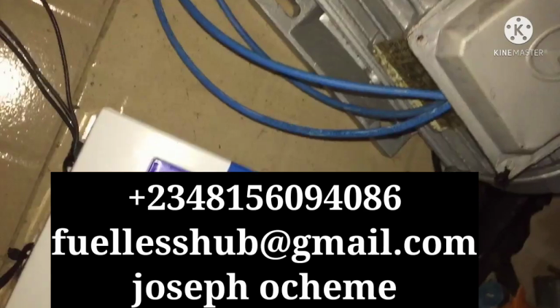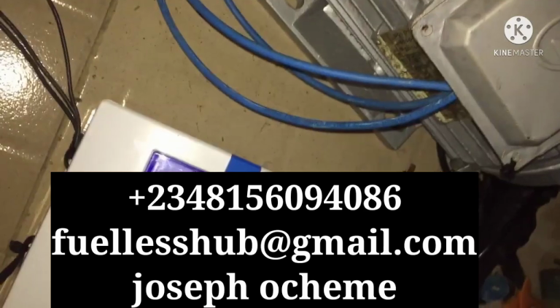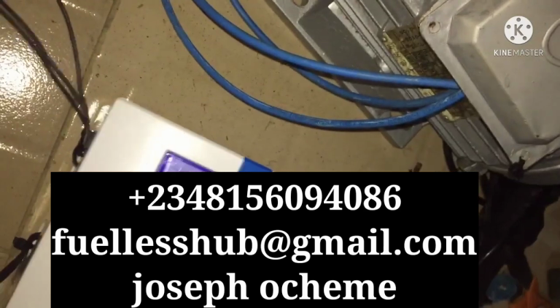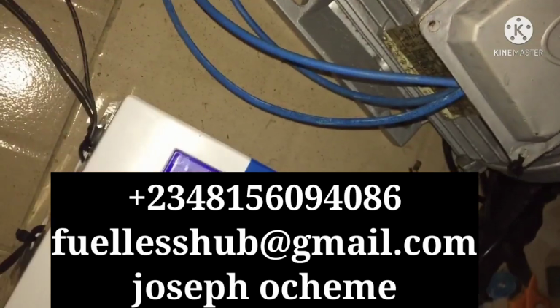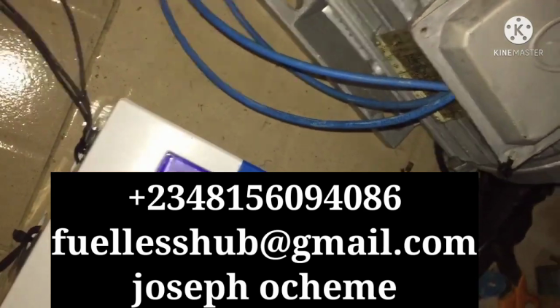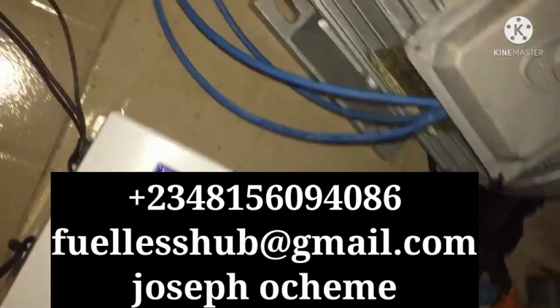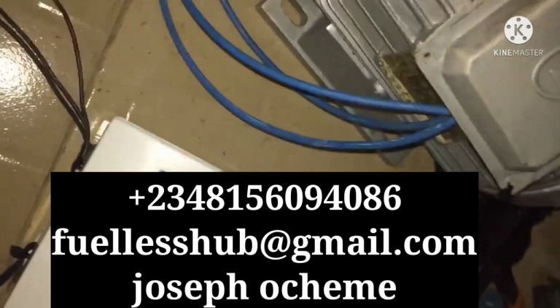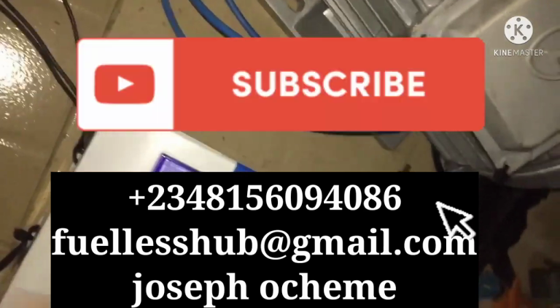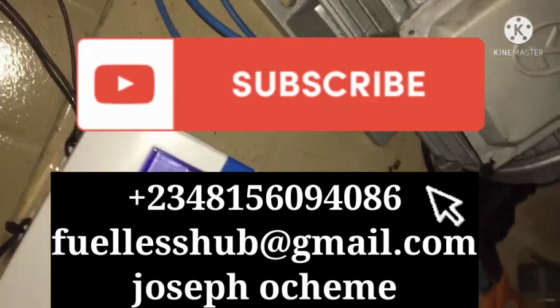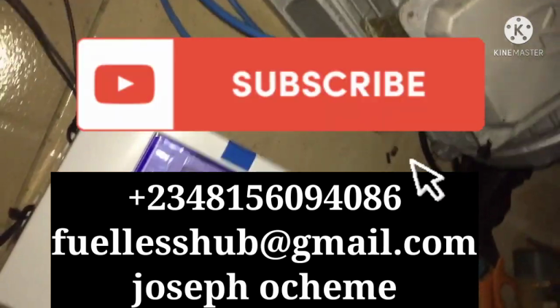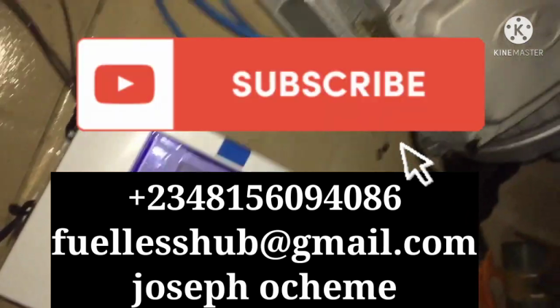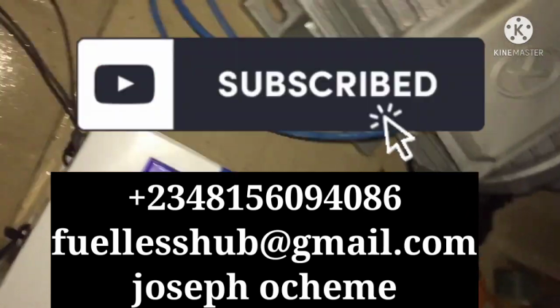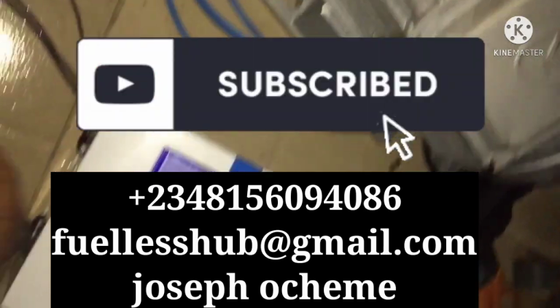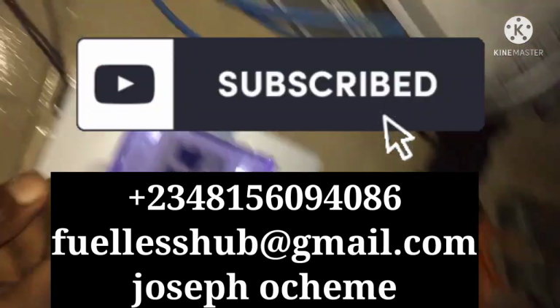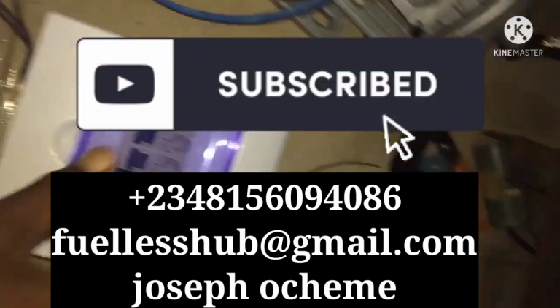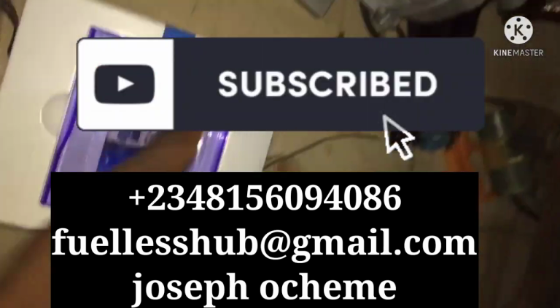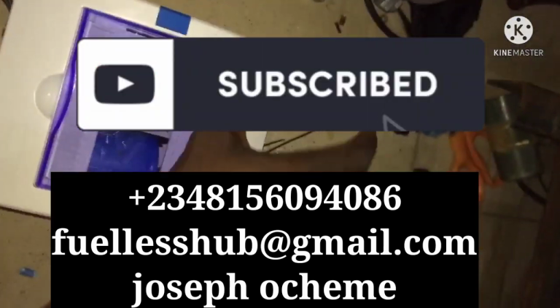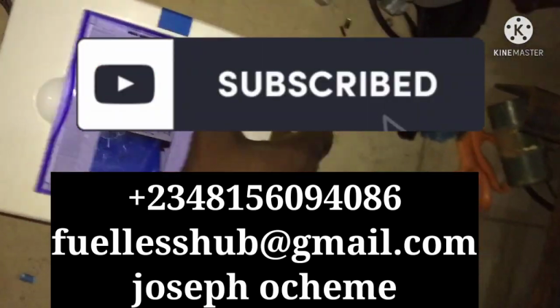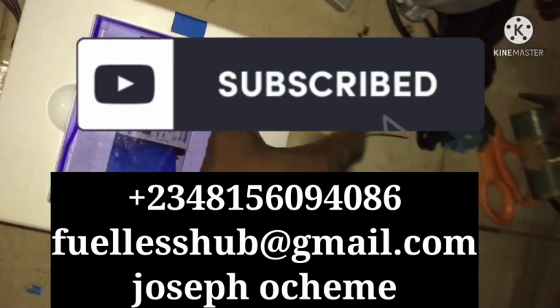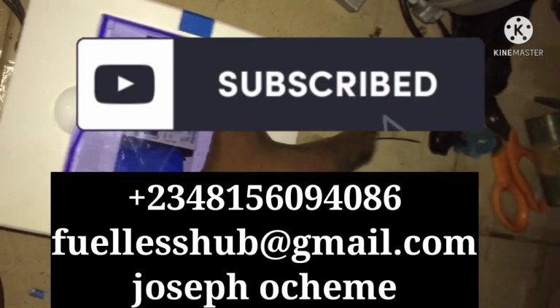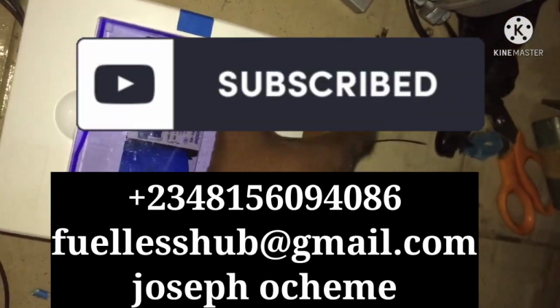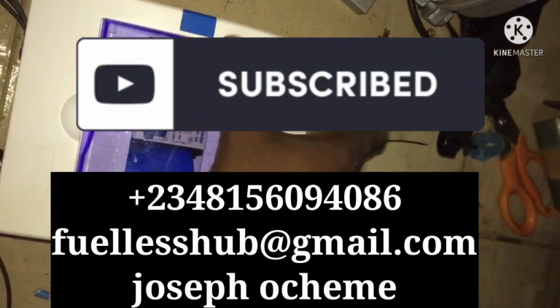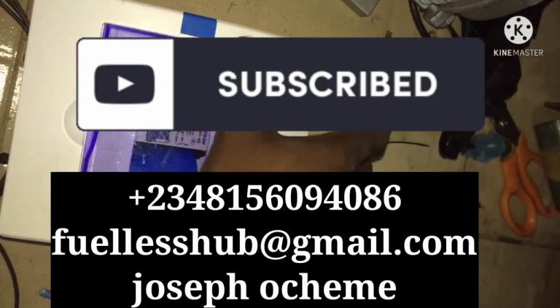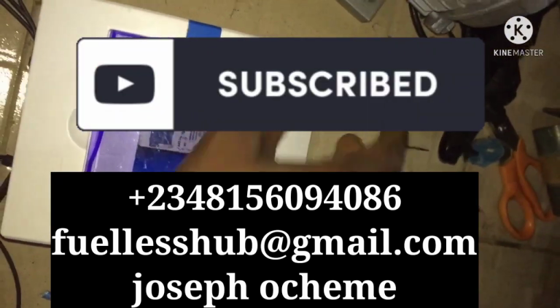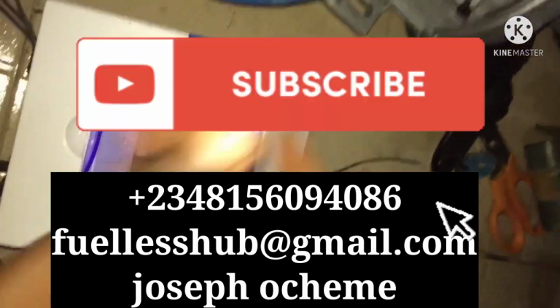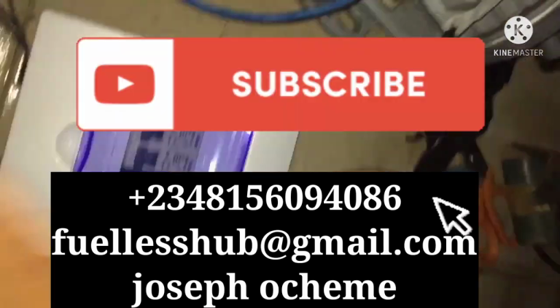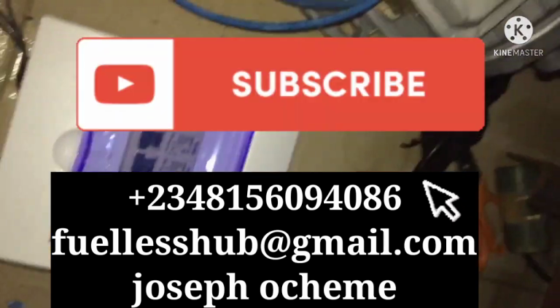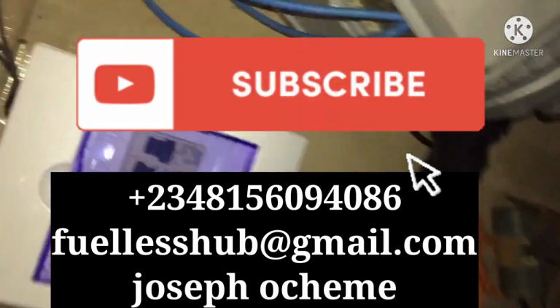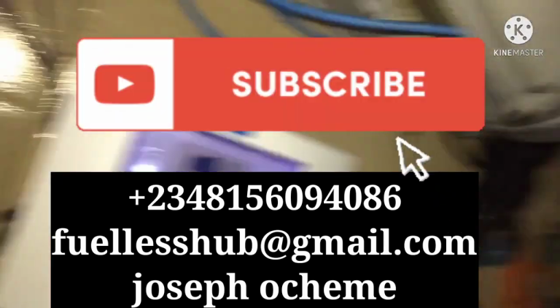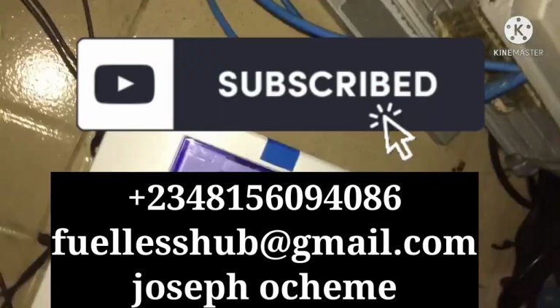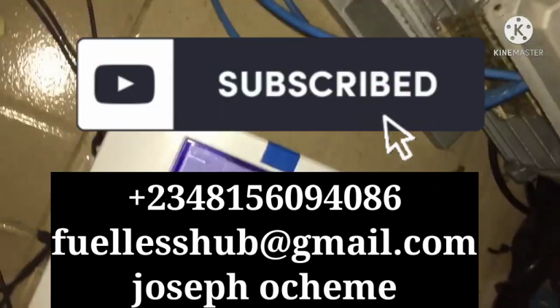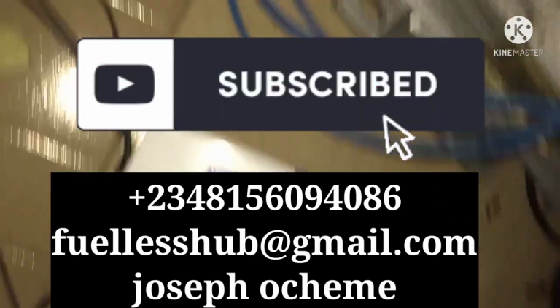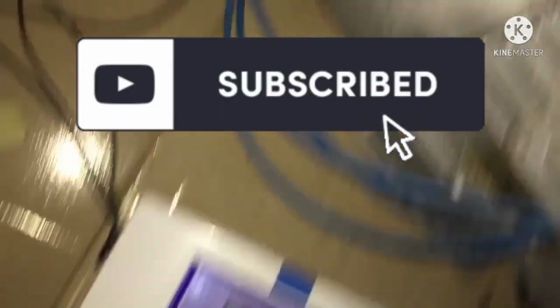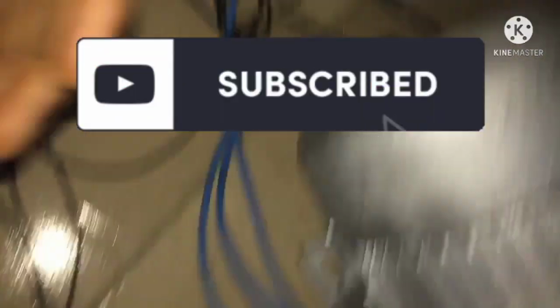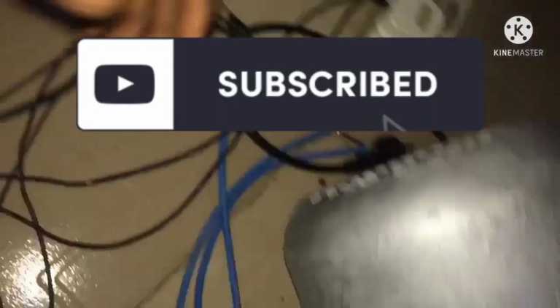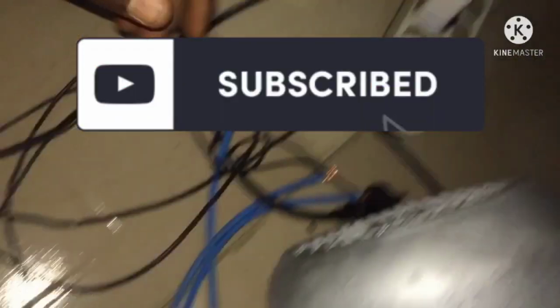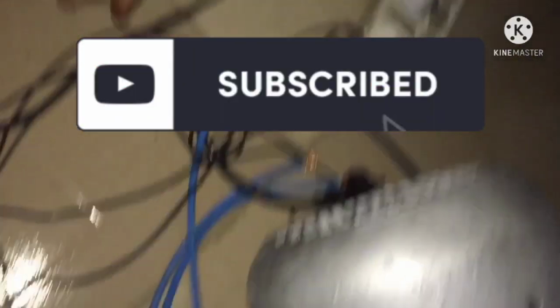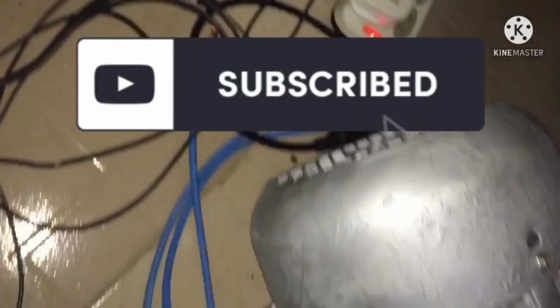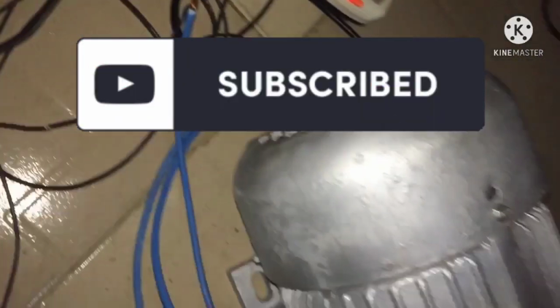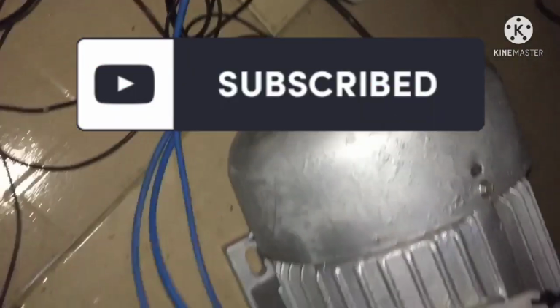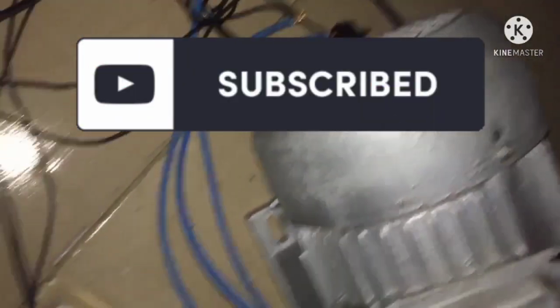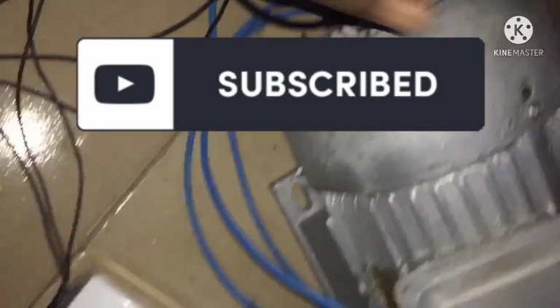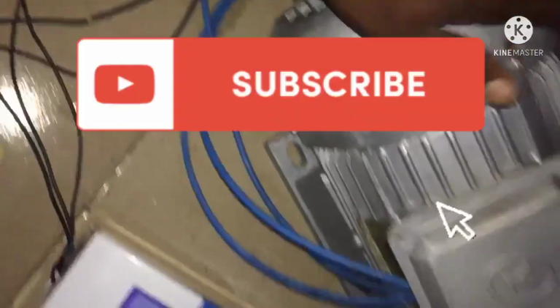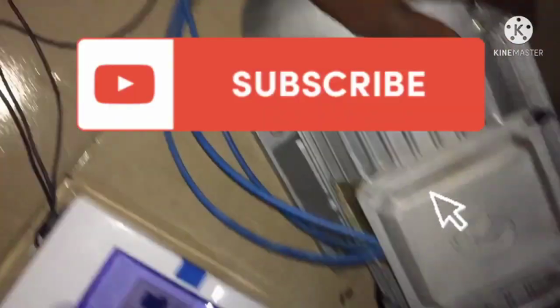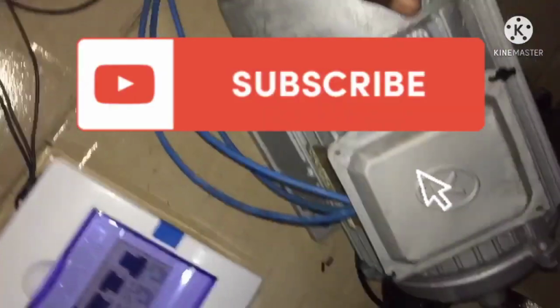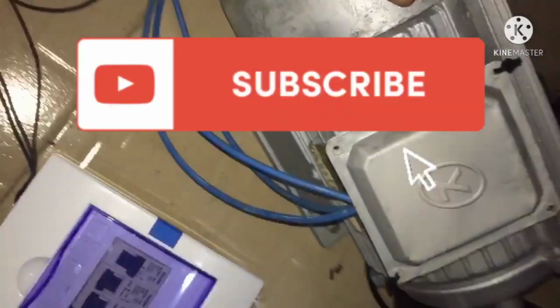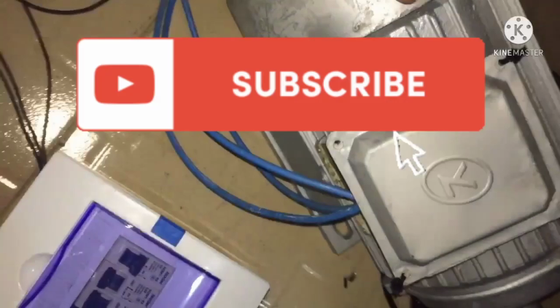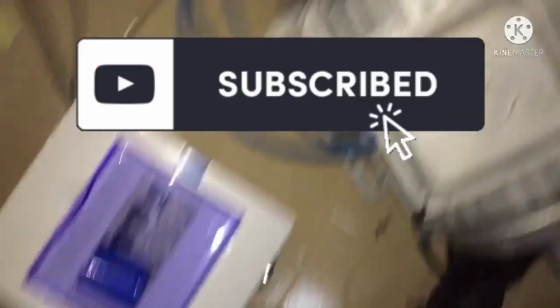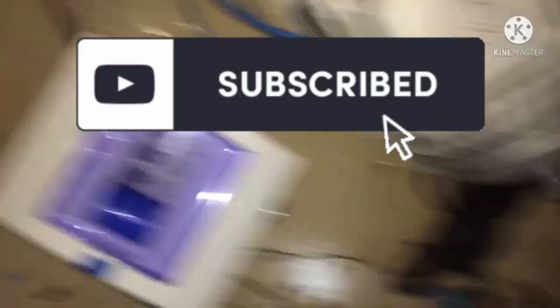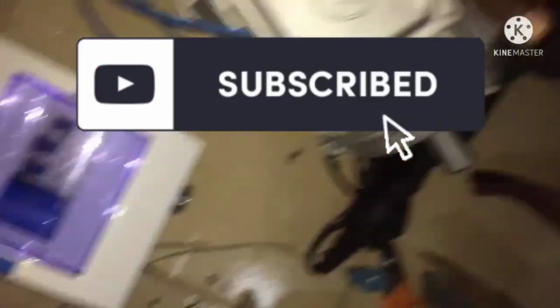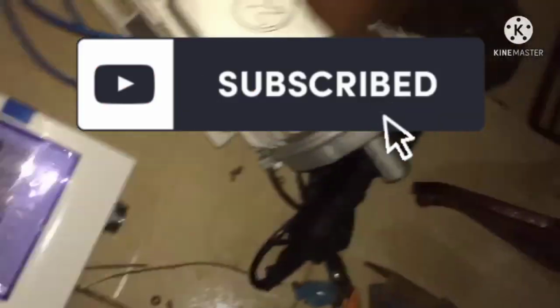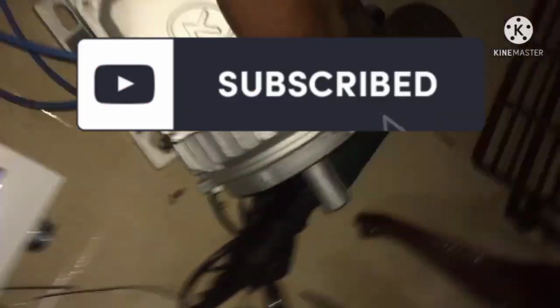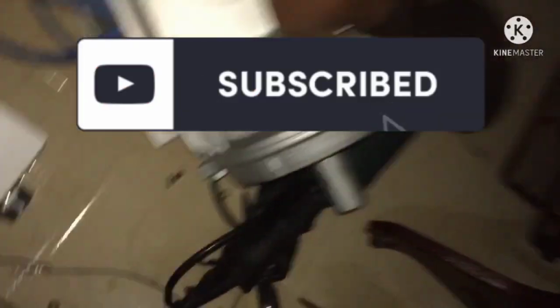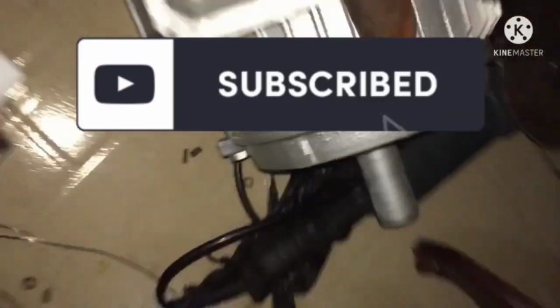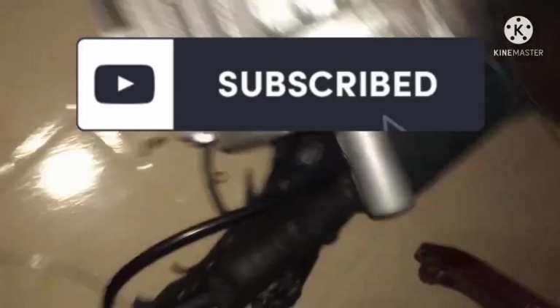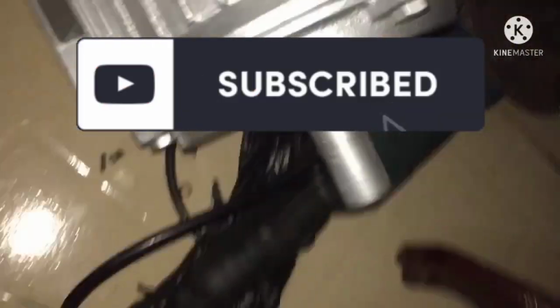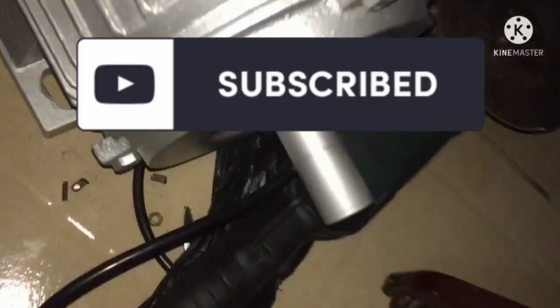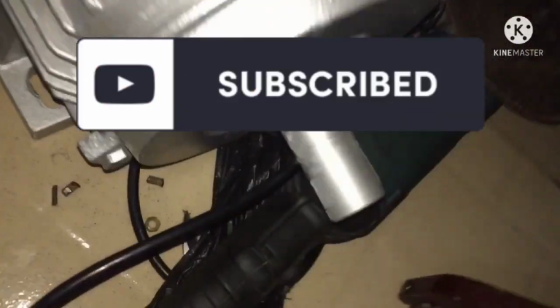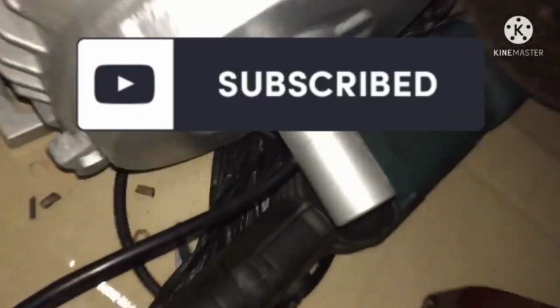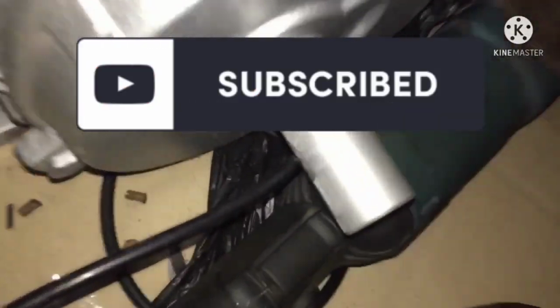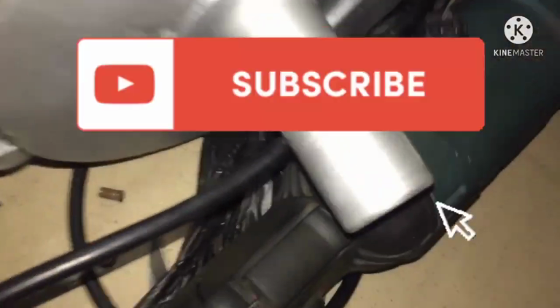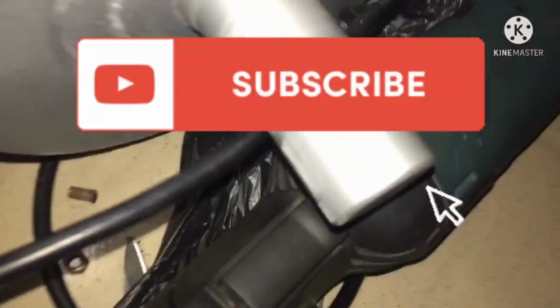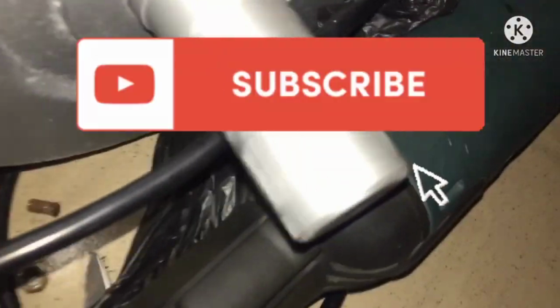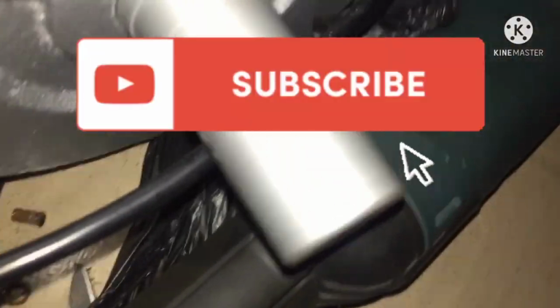Thank you. Make sure to subscribe and press the bell notification button to see more of my videos.